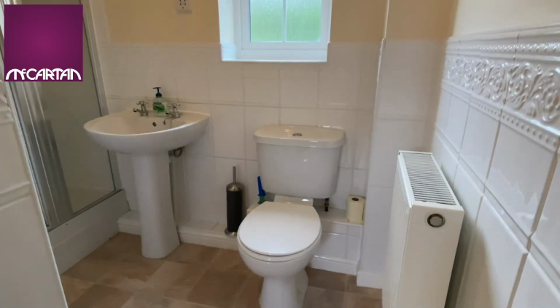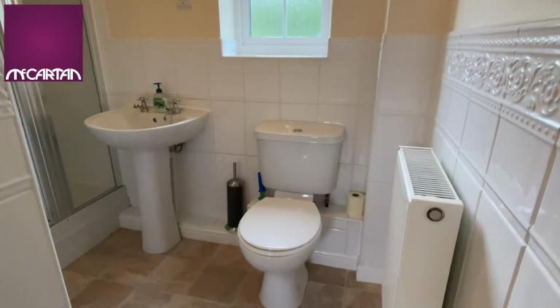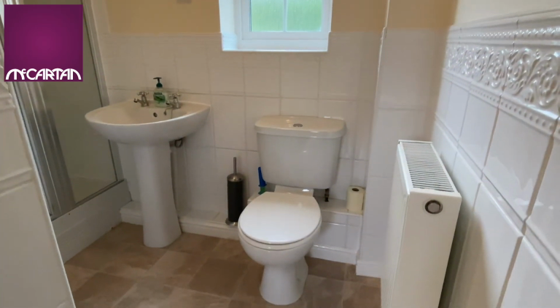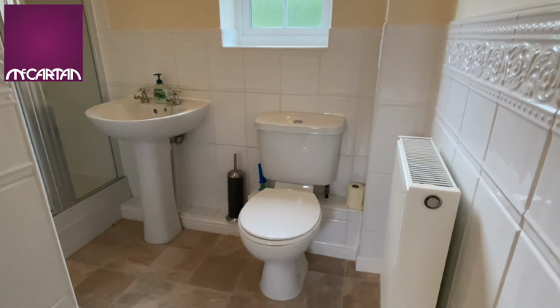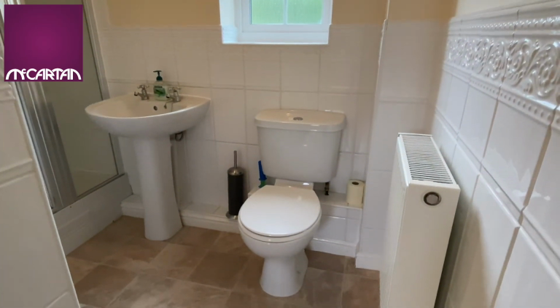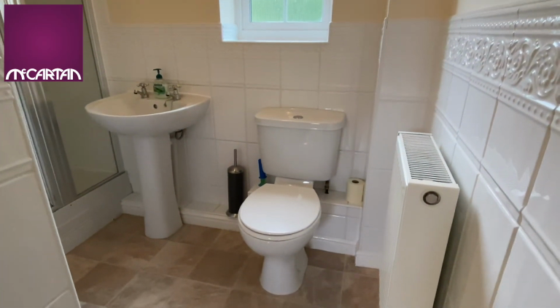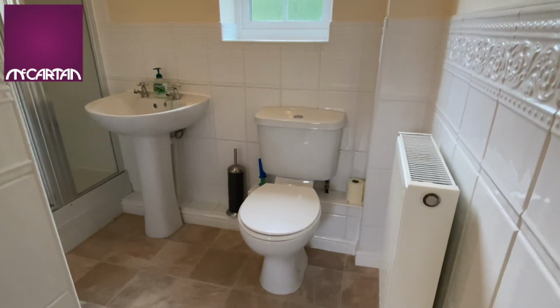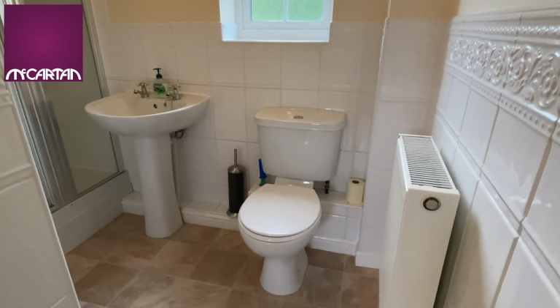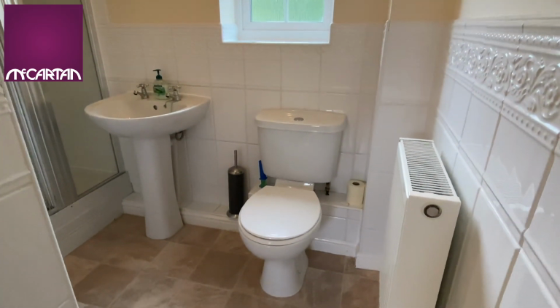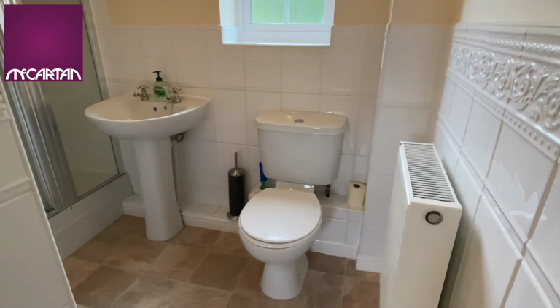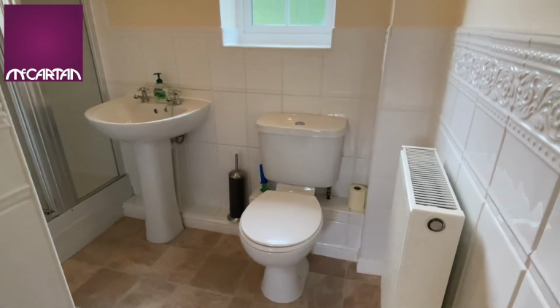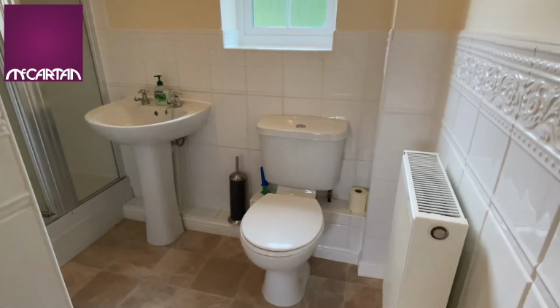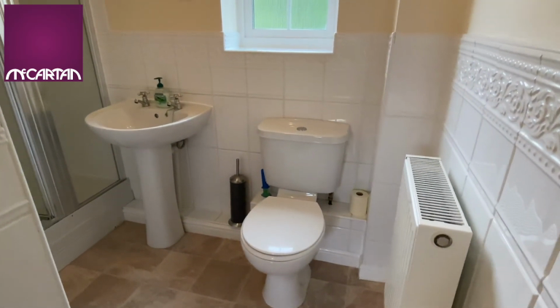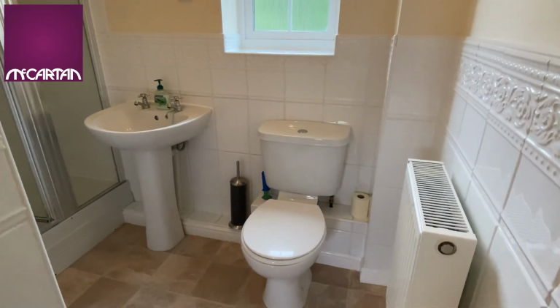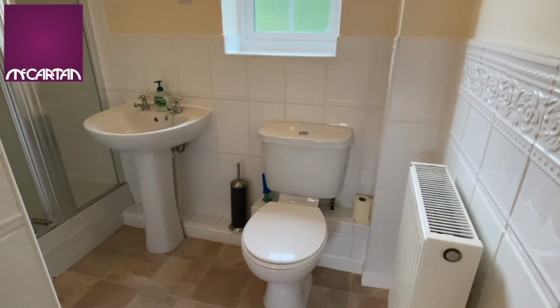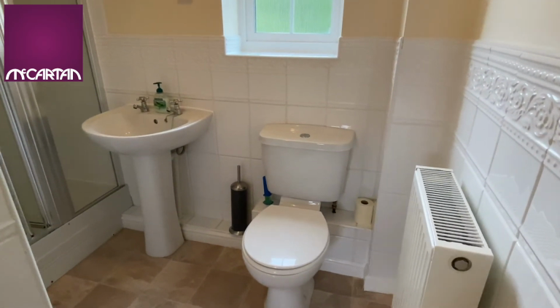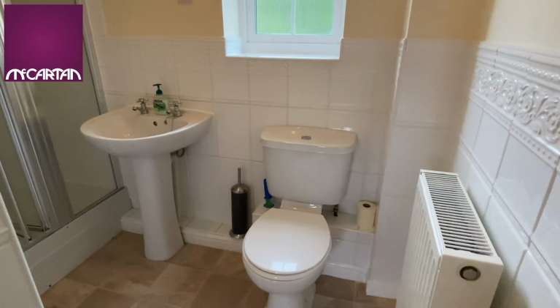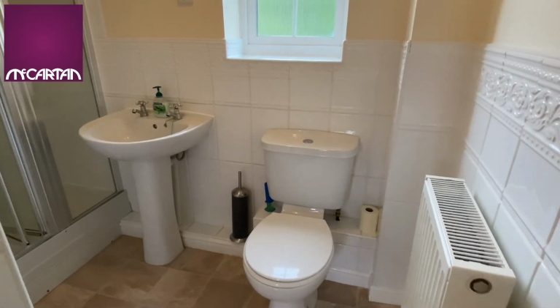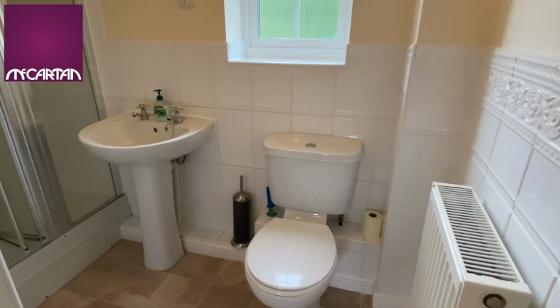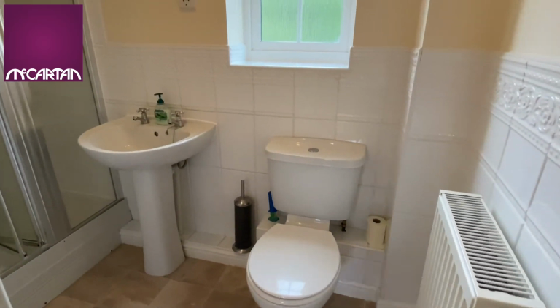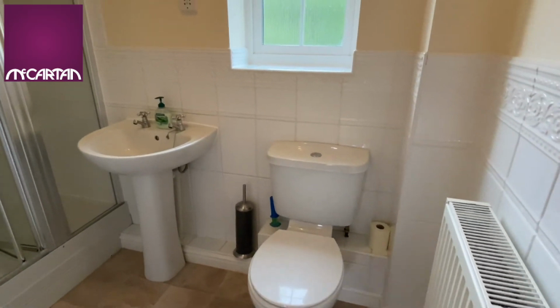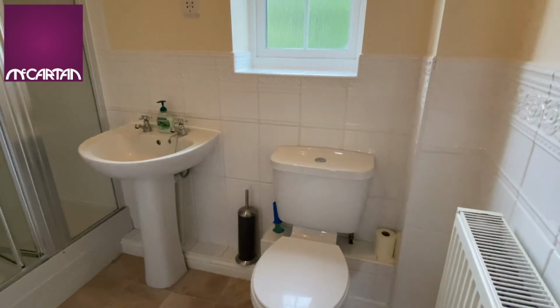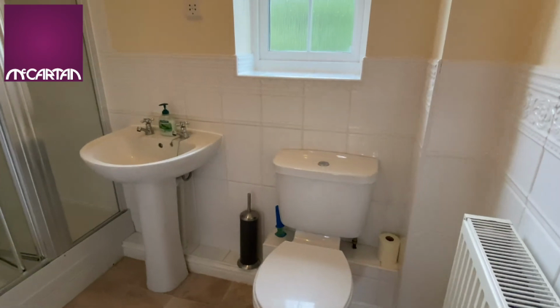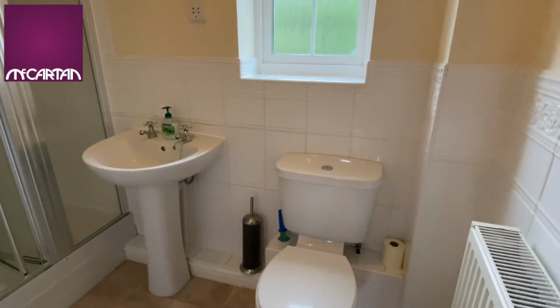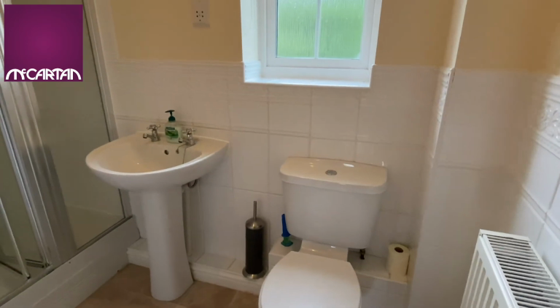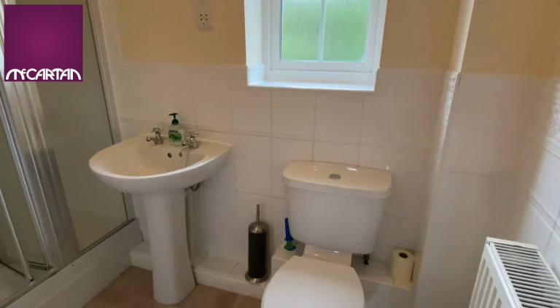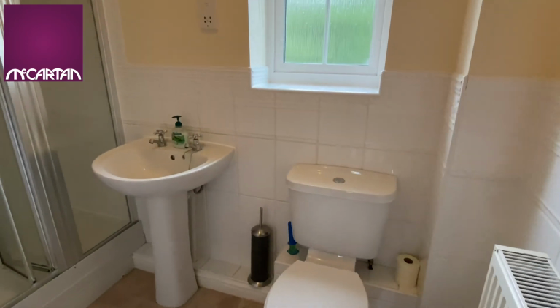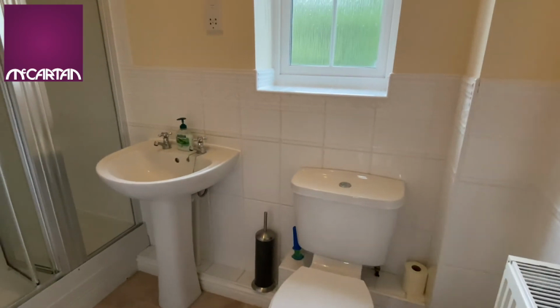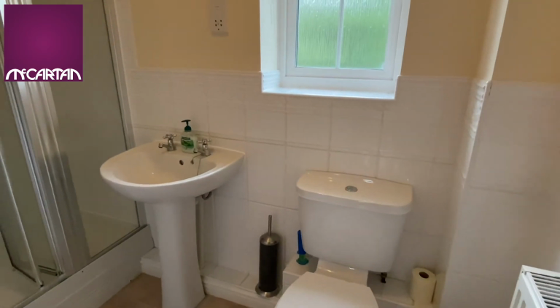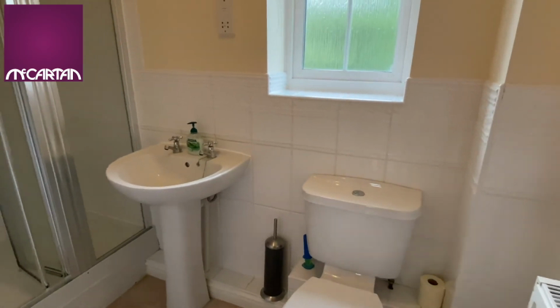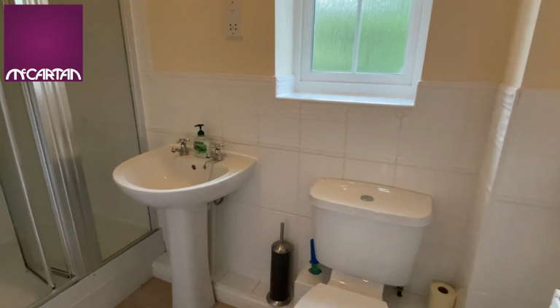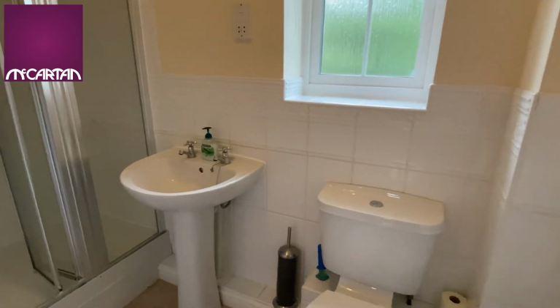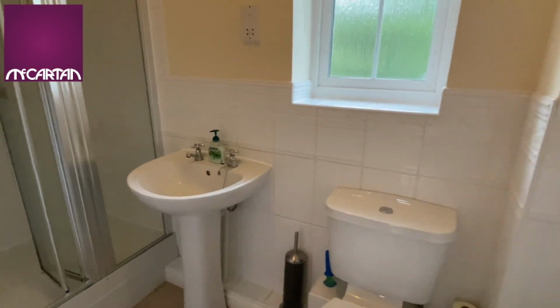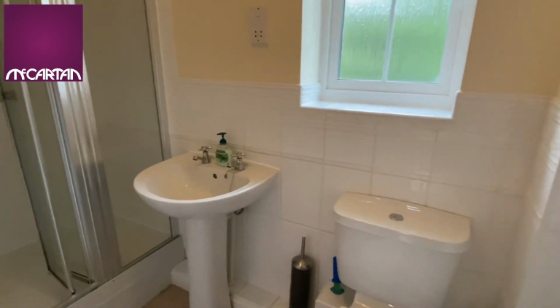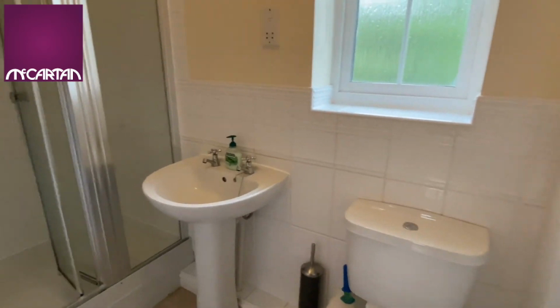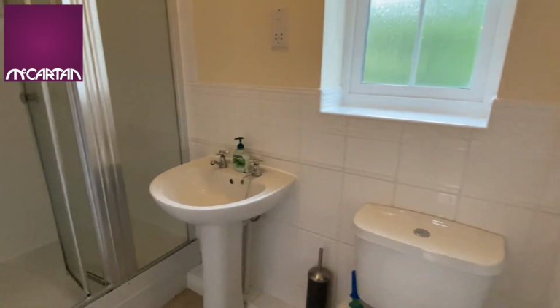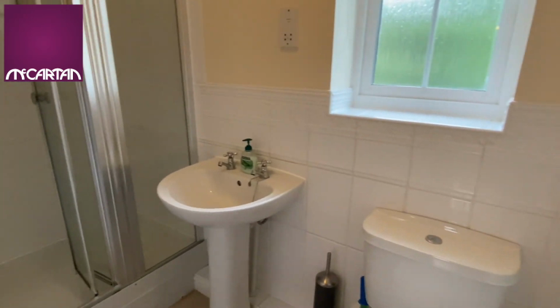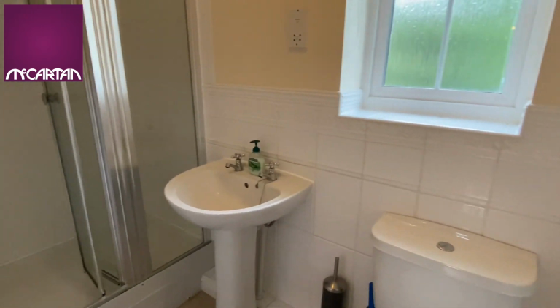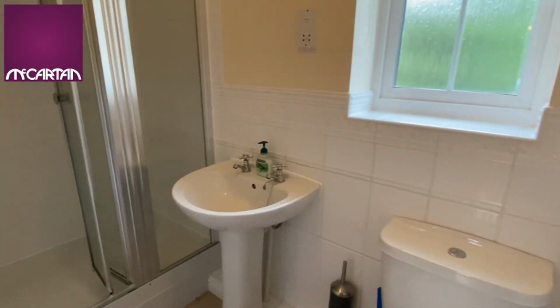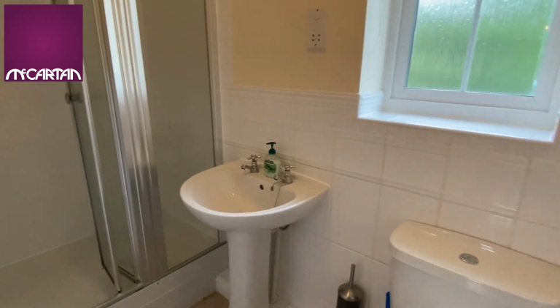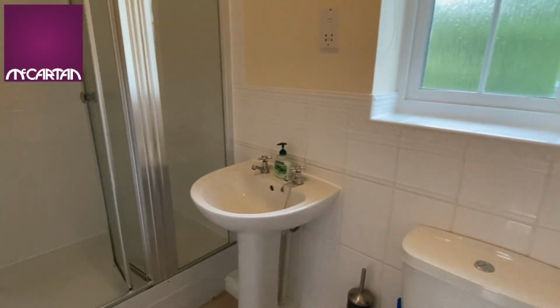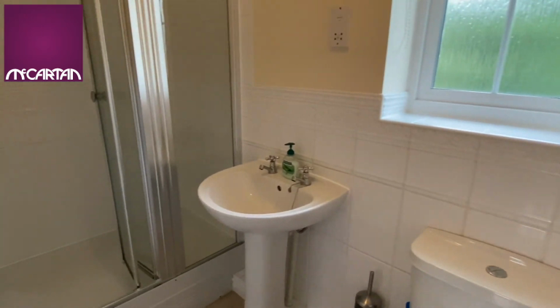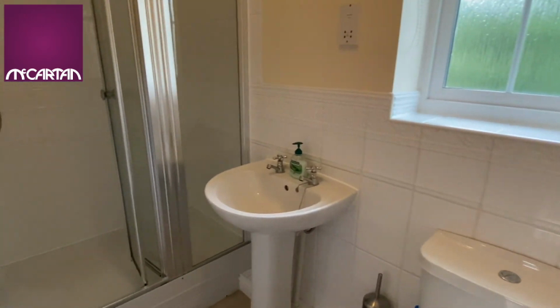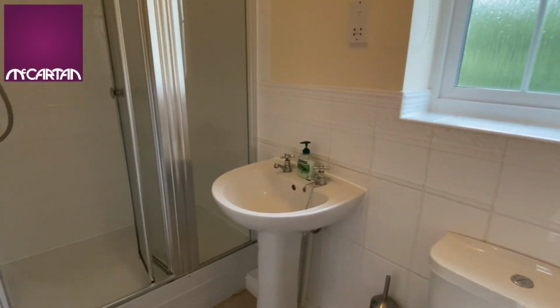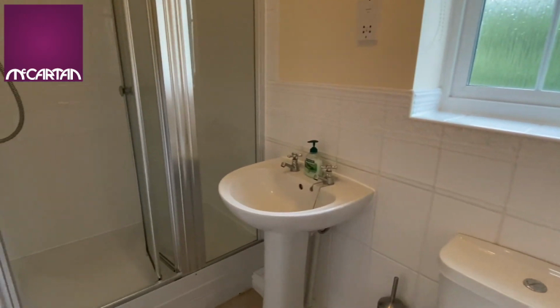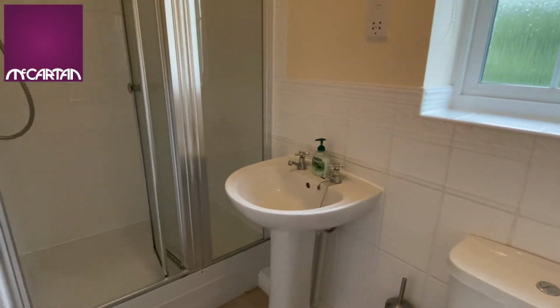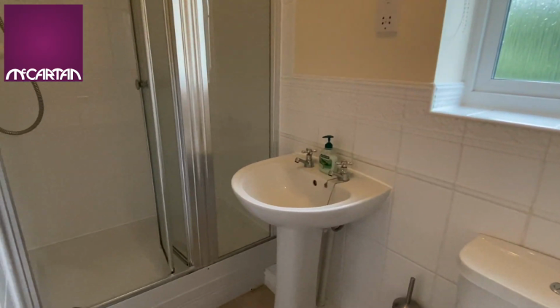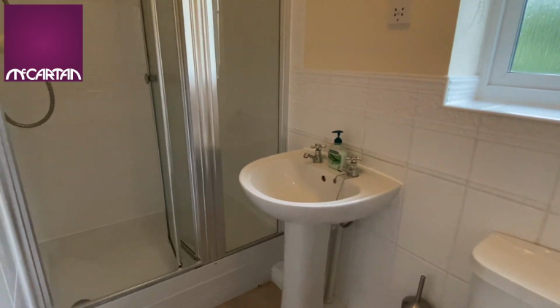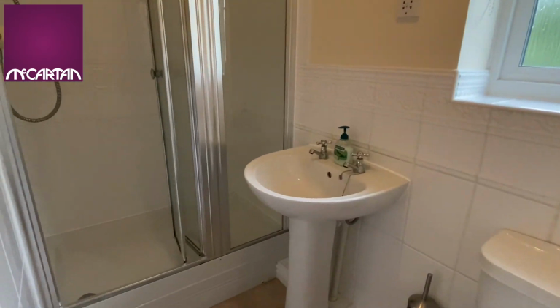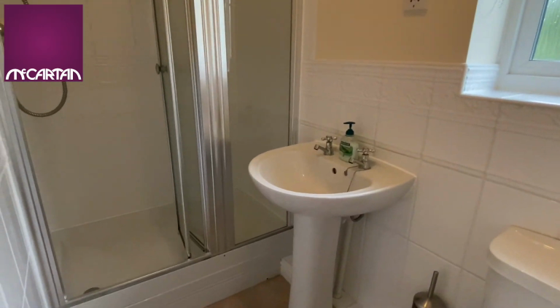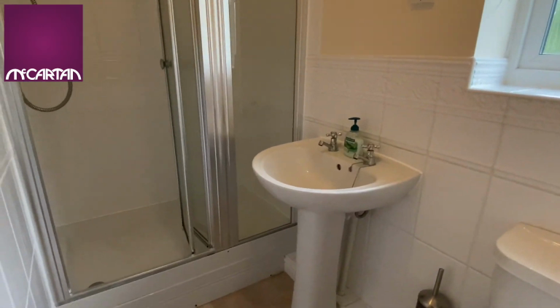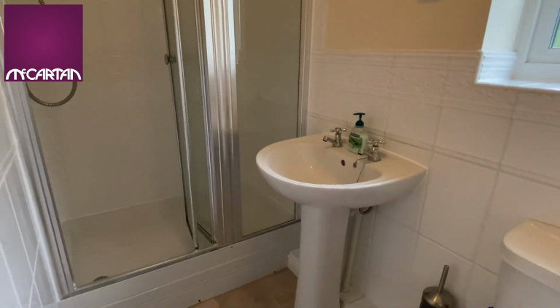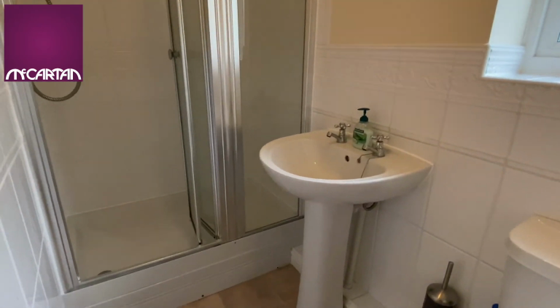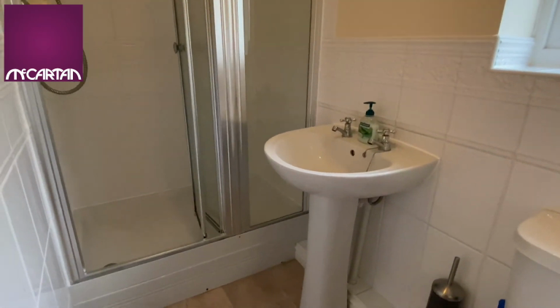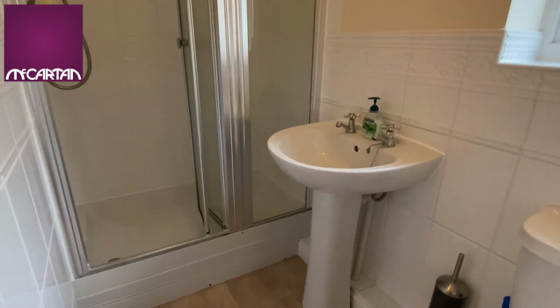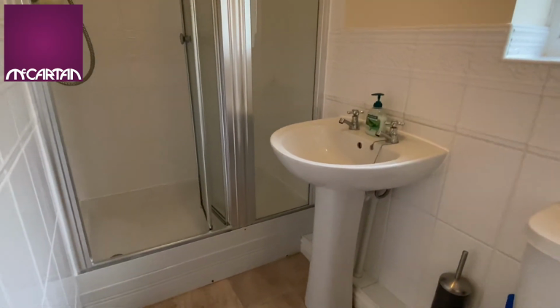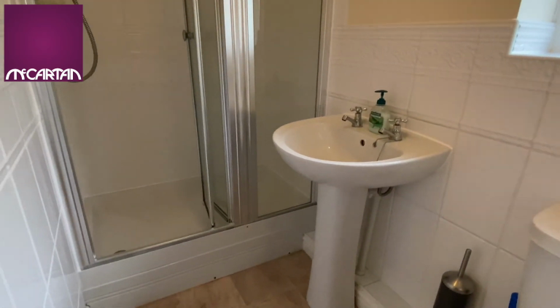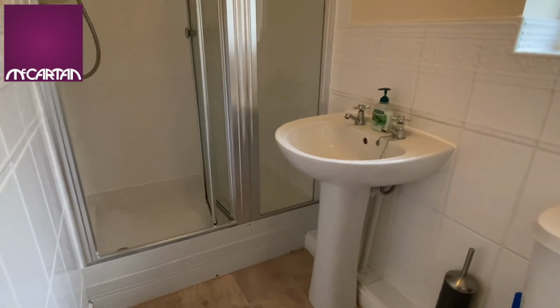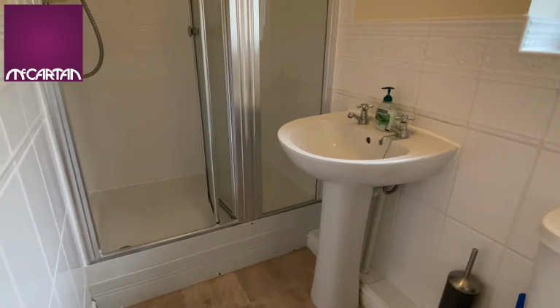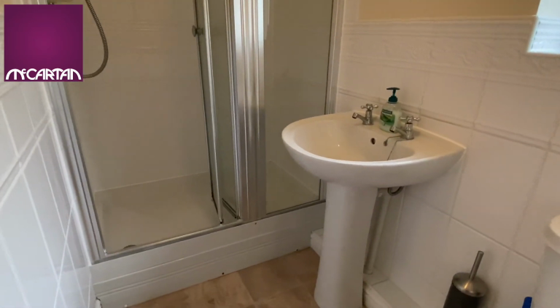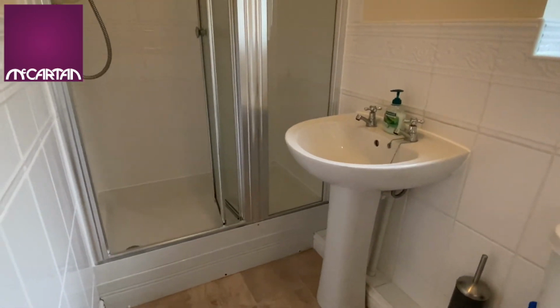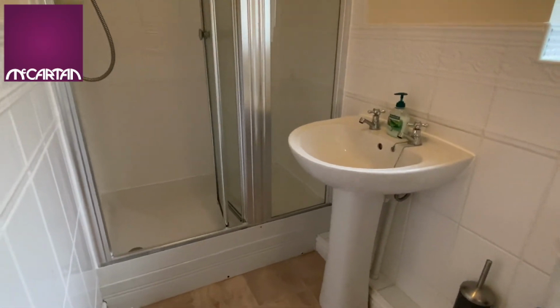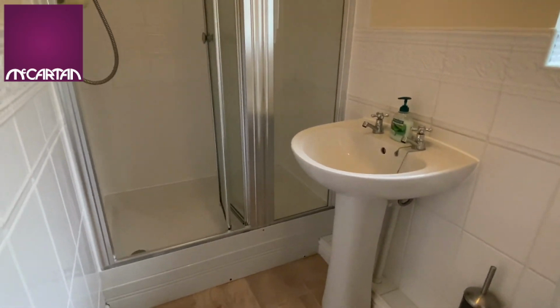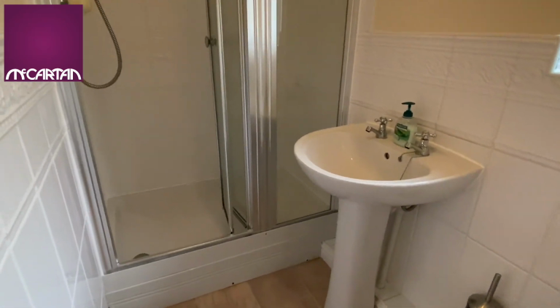The ensuite is a very nice size and has a great double shower in it.